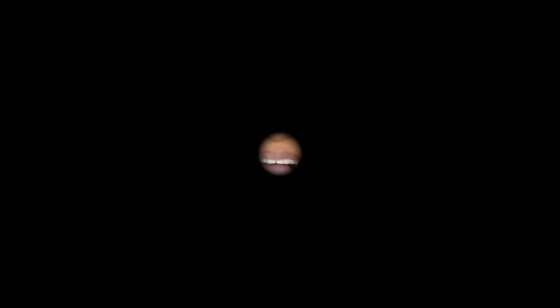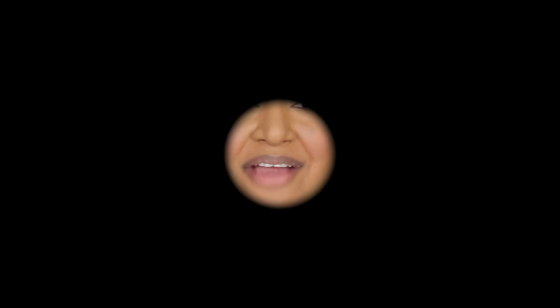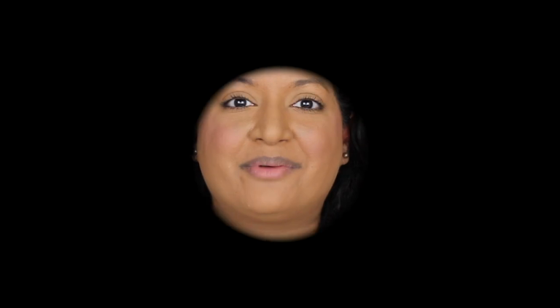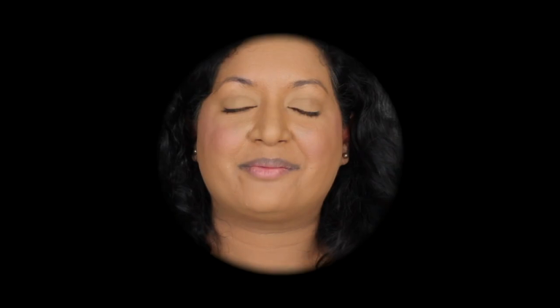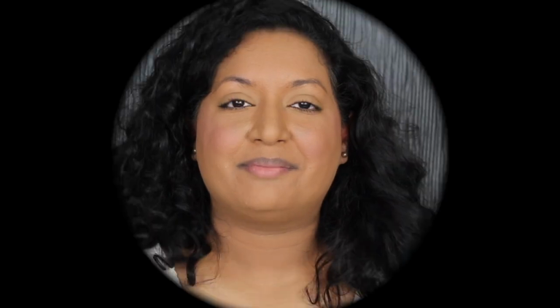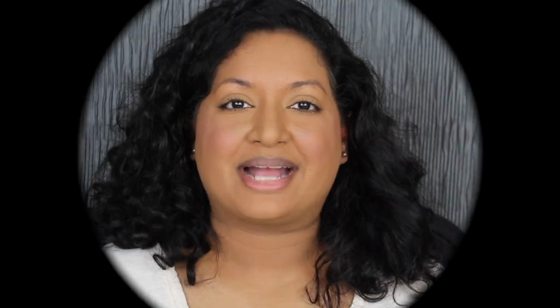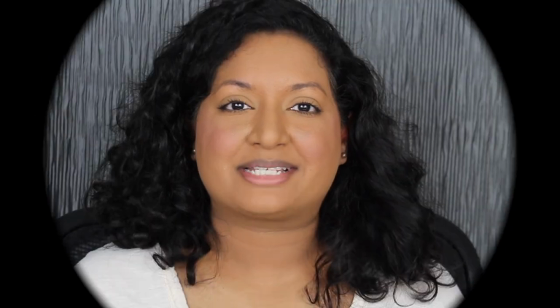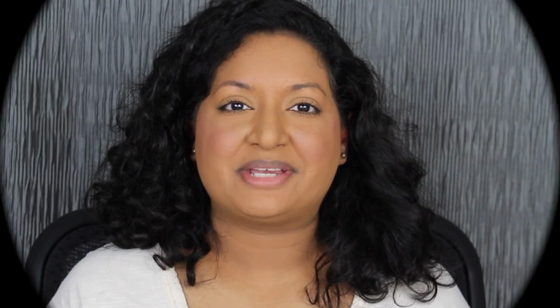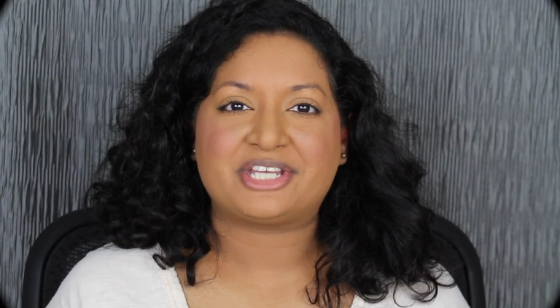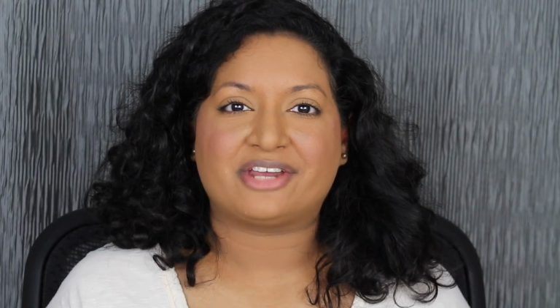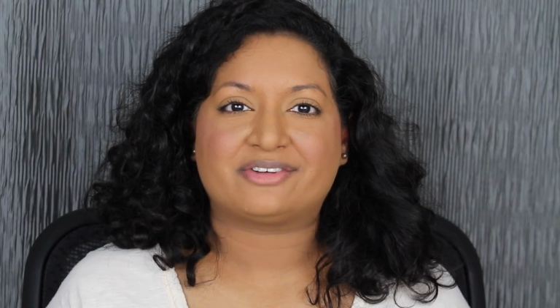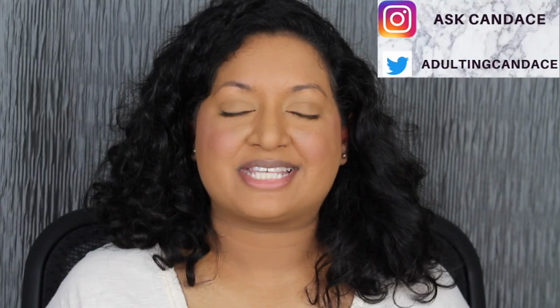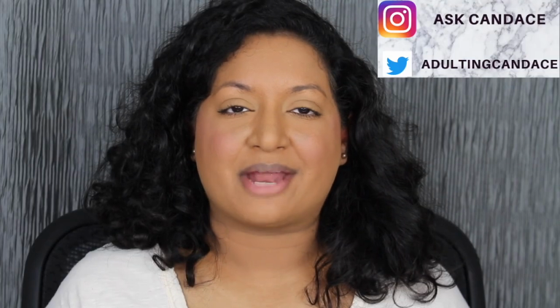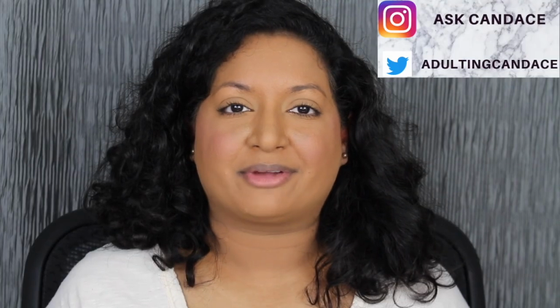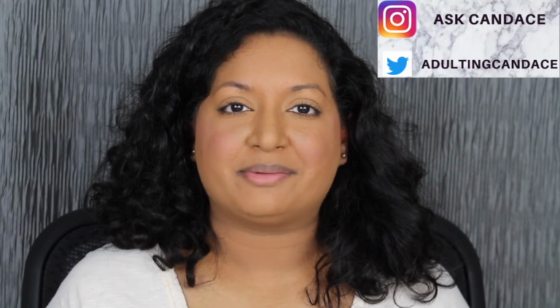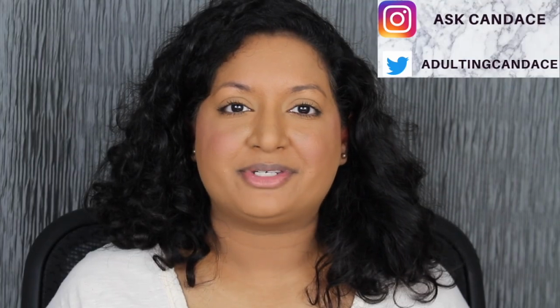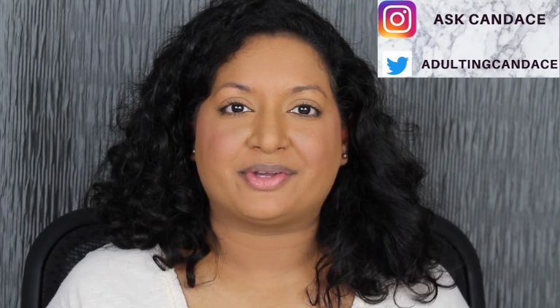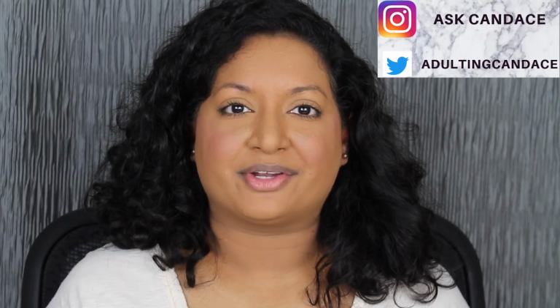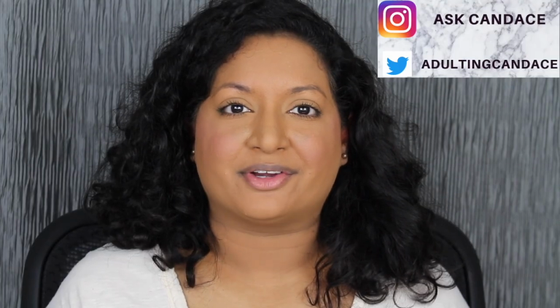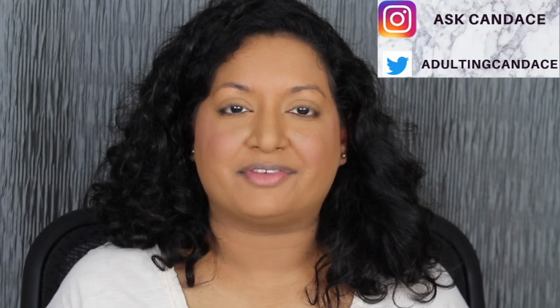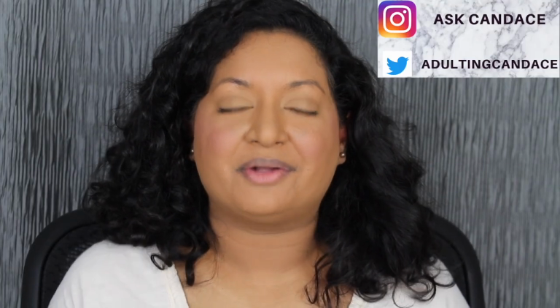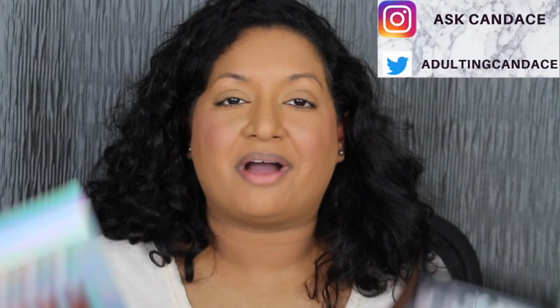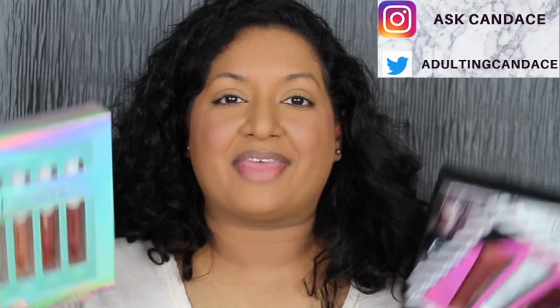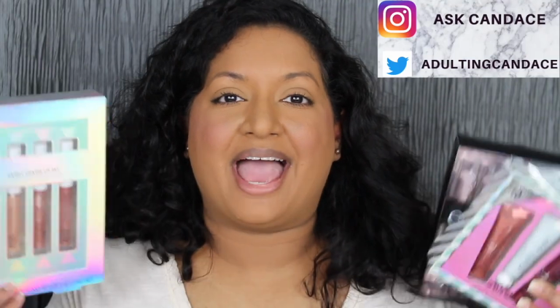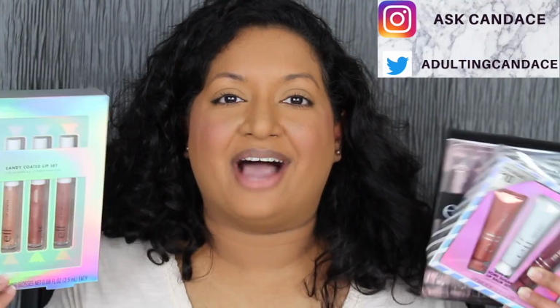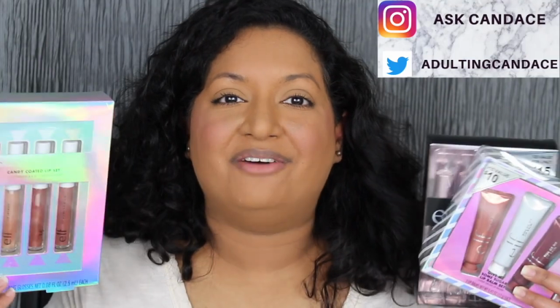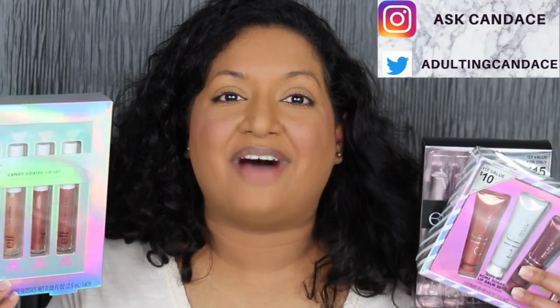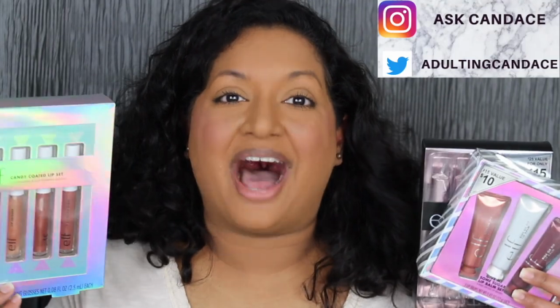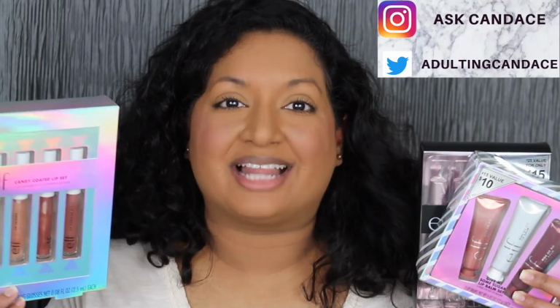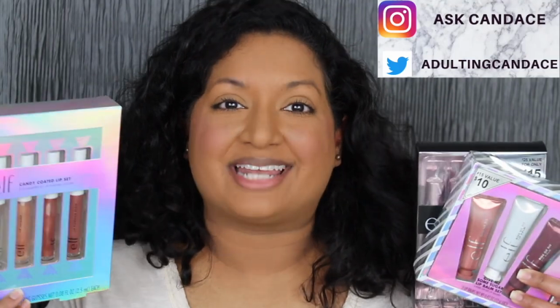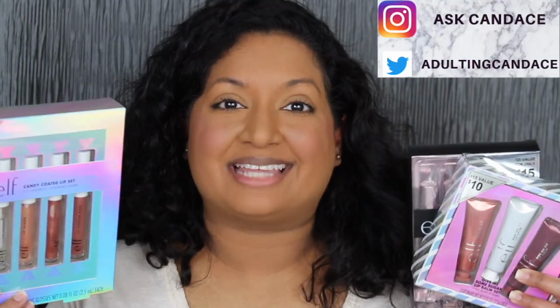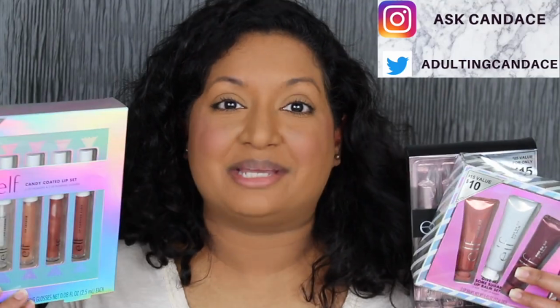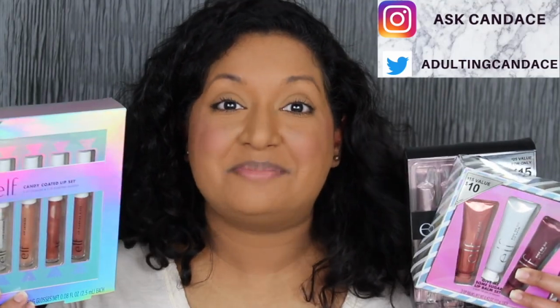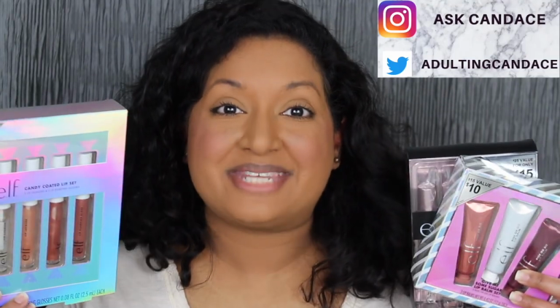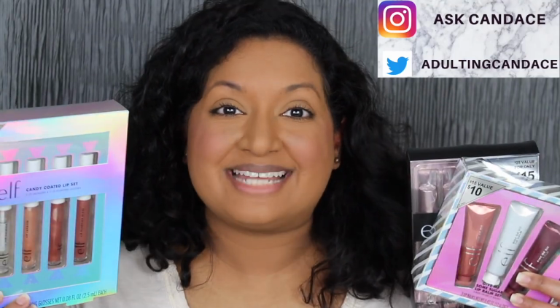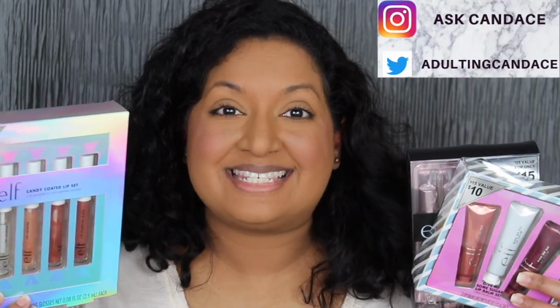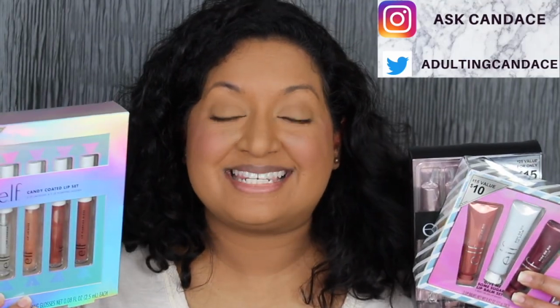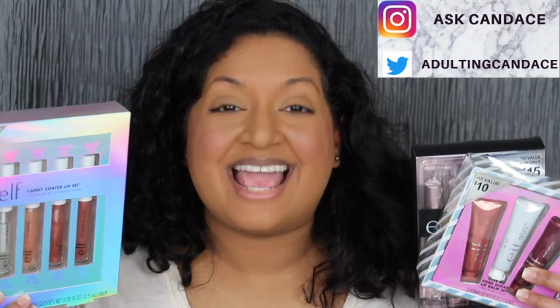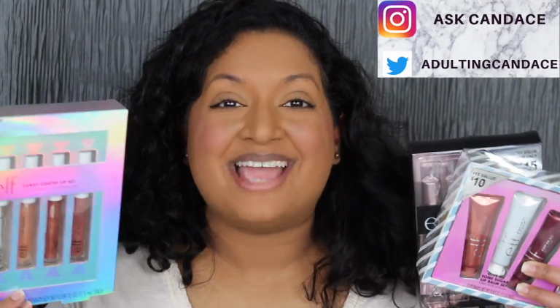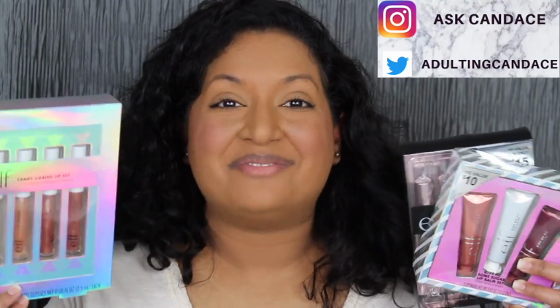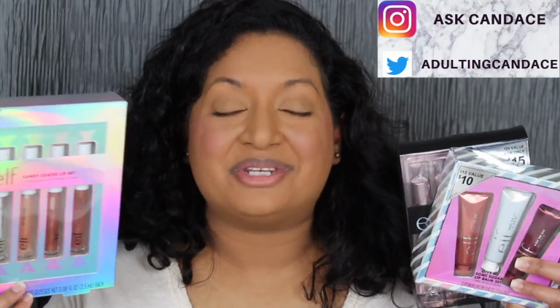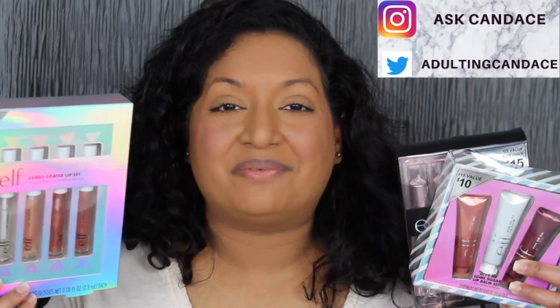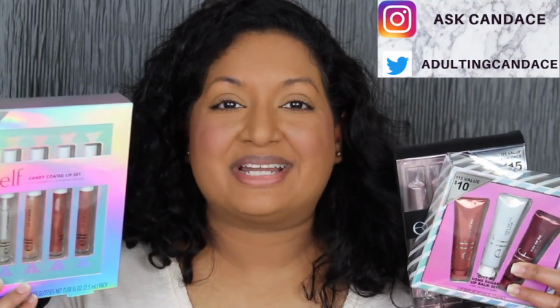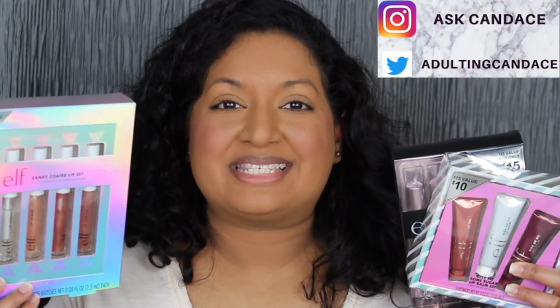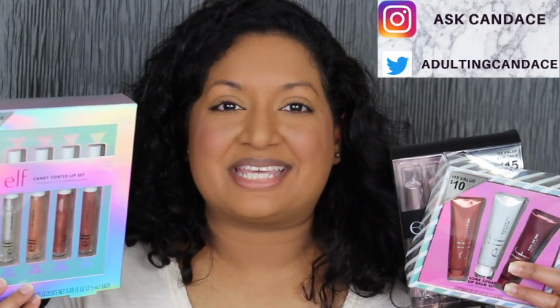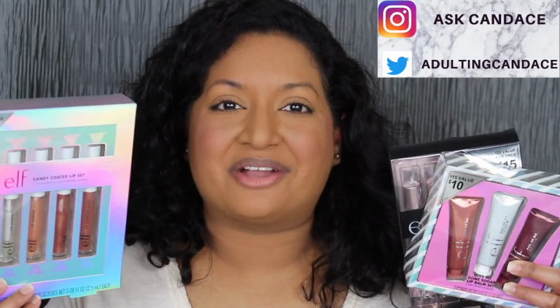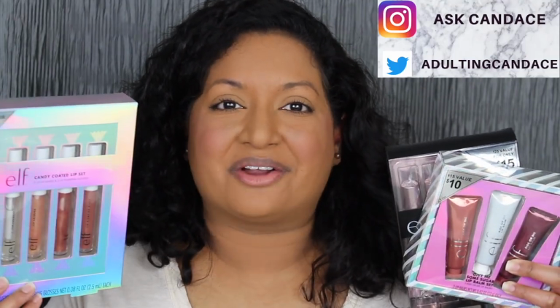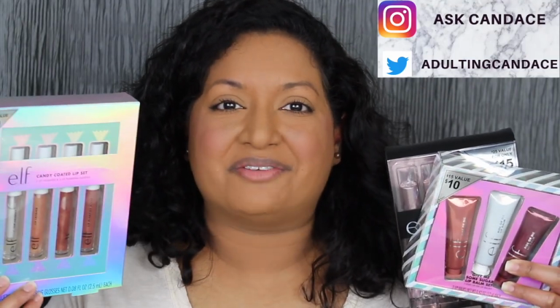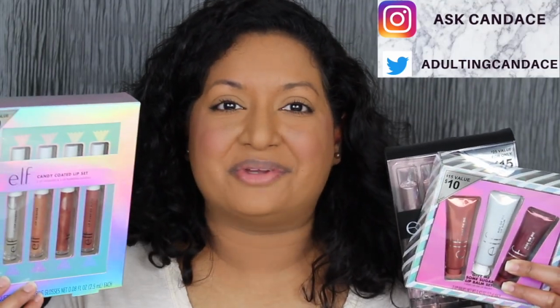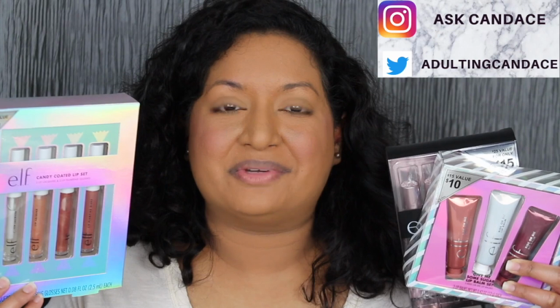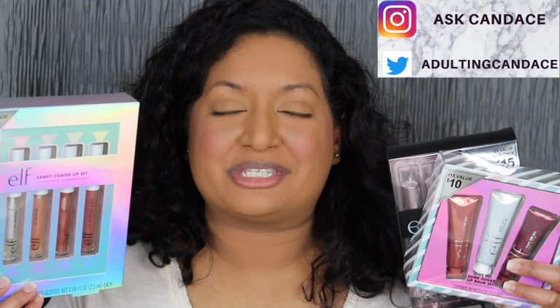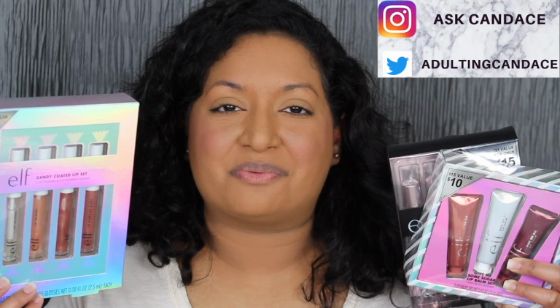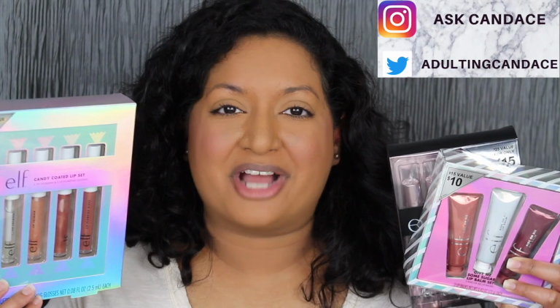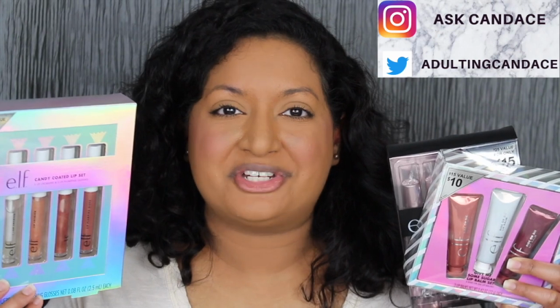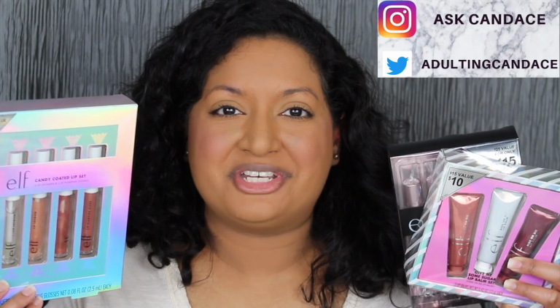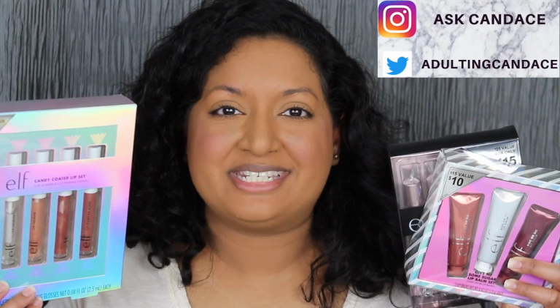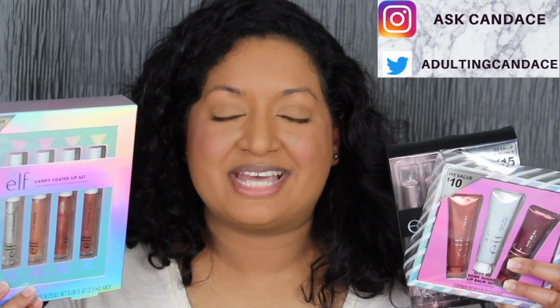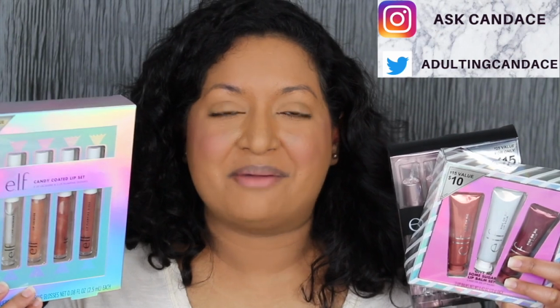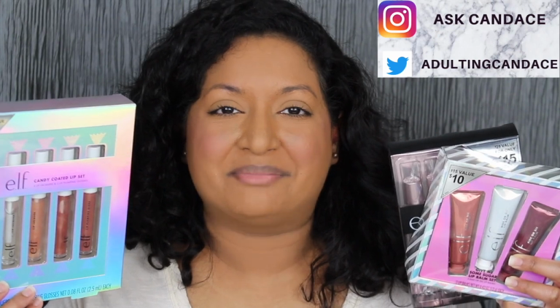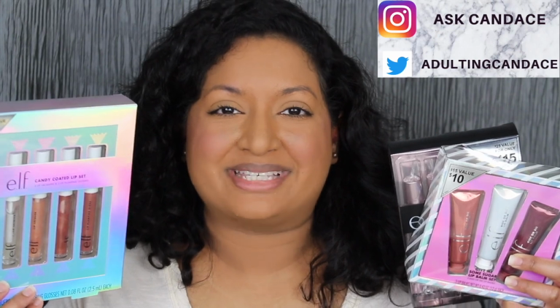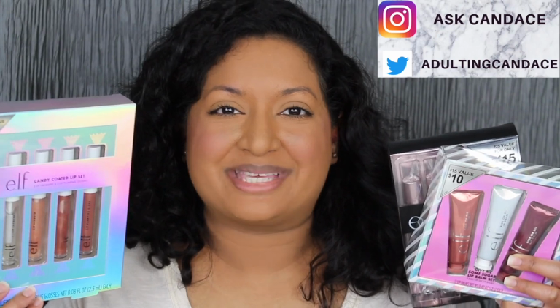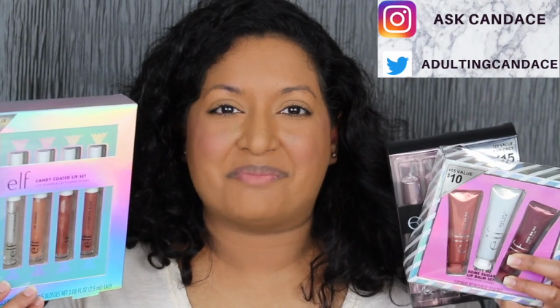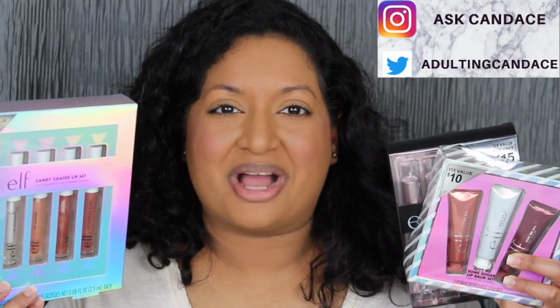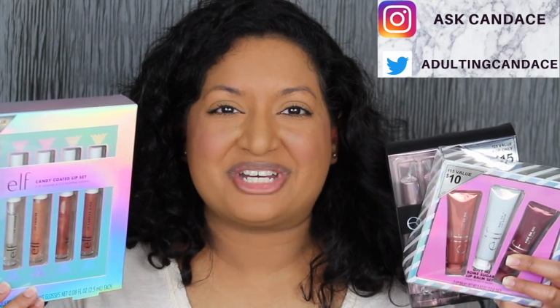Hi everyone, welcome back to my channel. Today we're going to be doing a review on the ELF Holiday Lip Sets. If you didn't want to see a review with swatches, please keep watching.